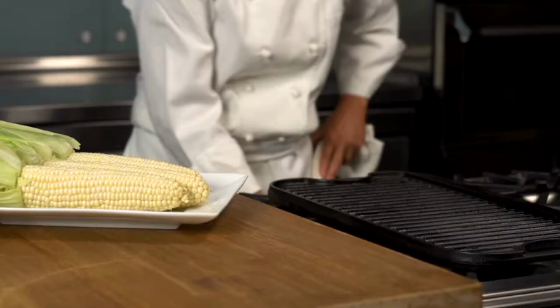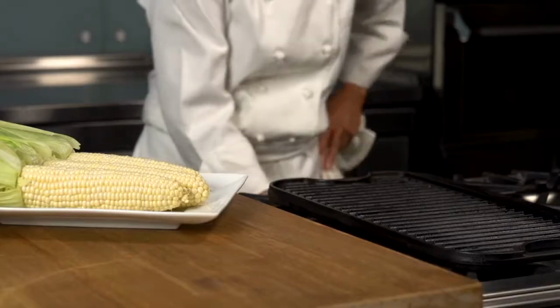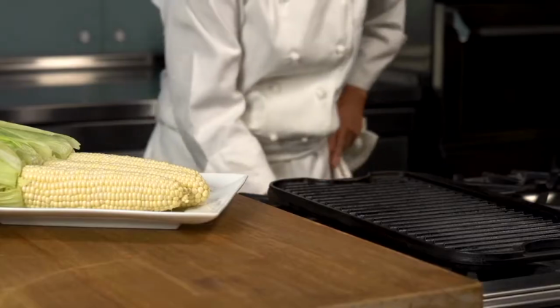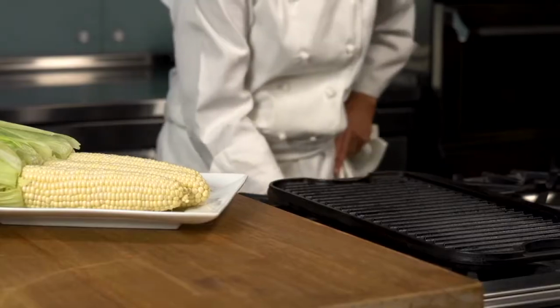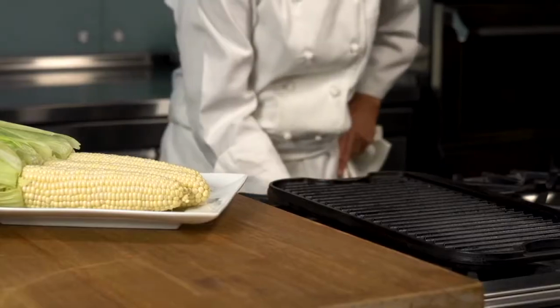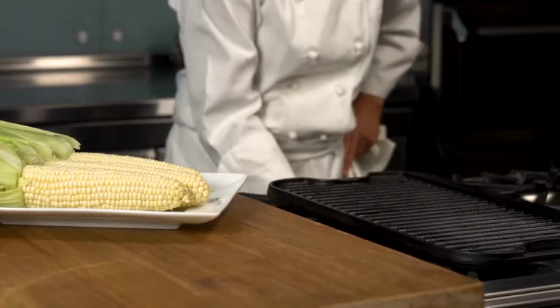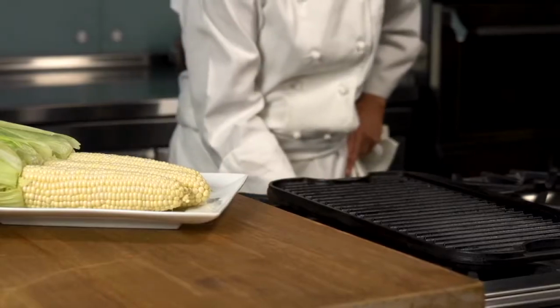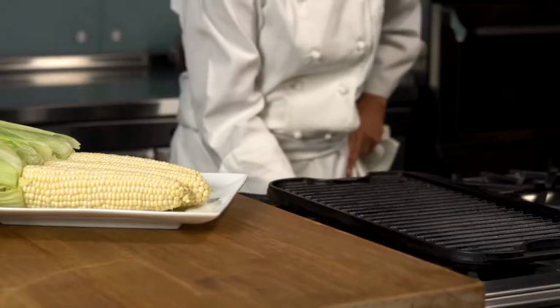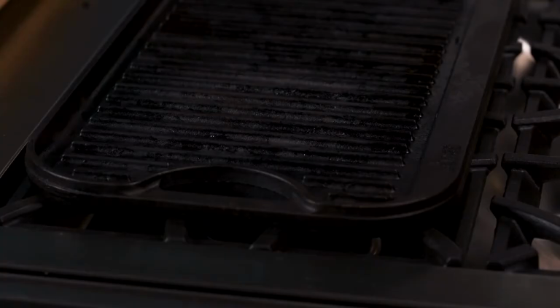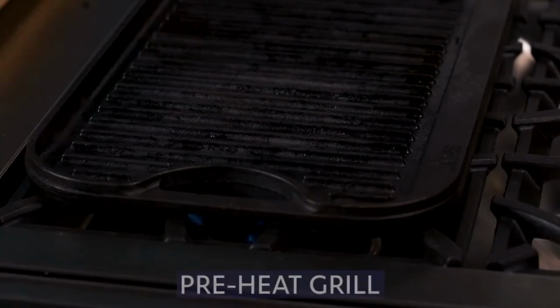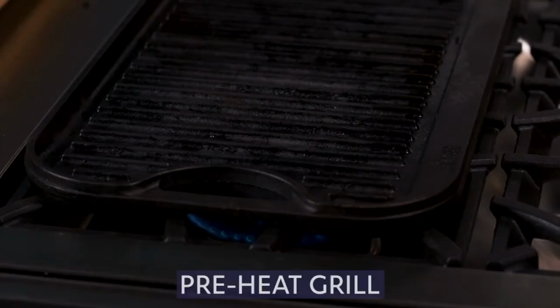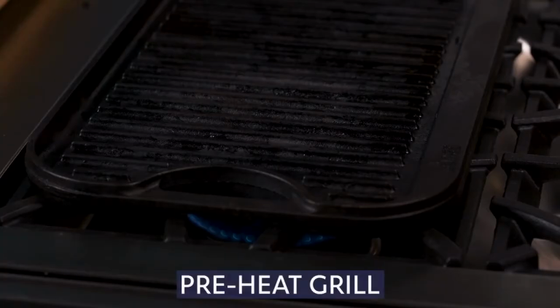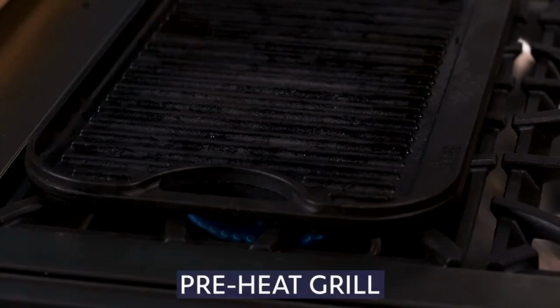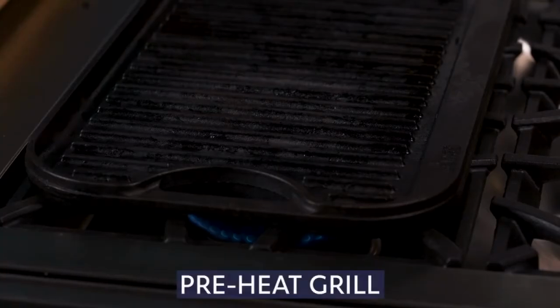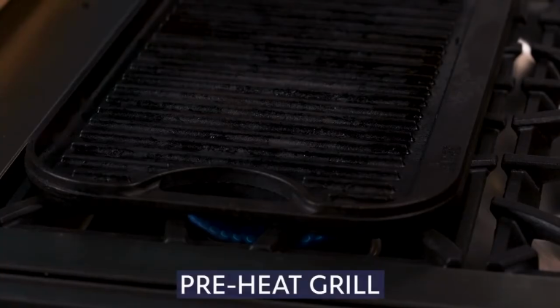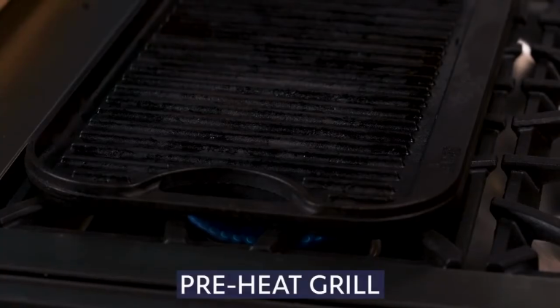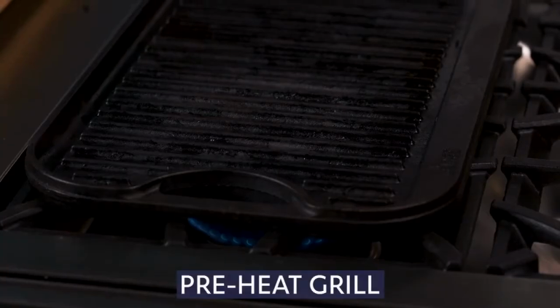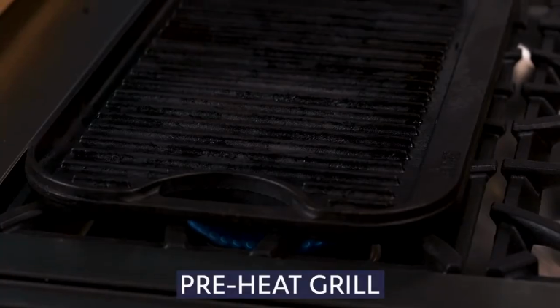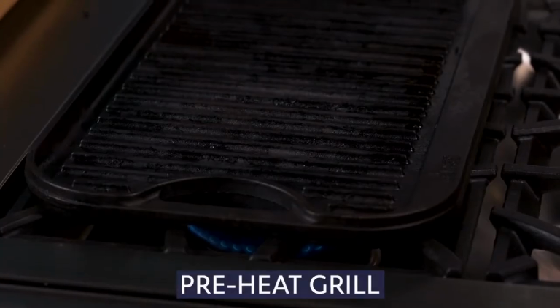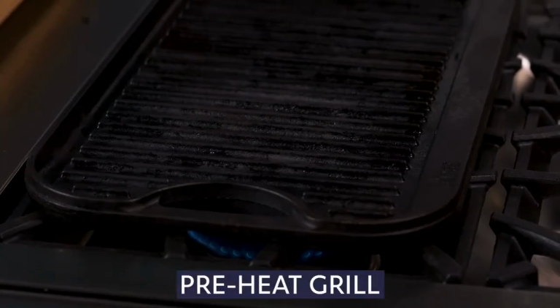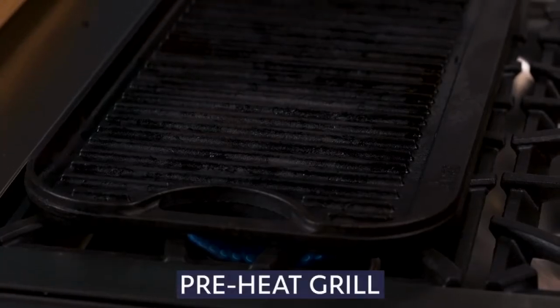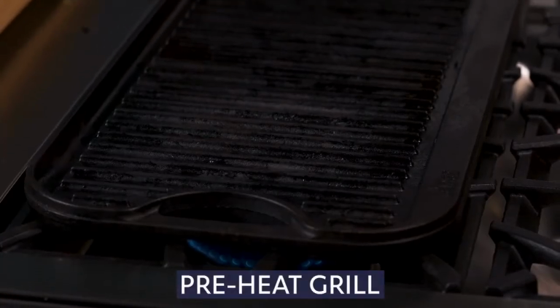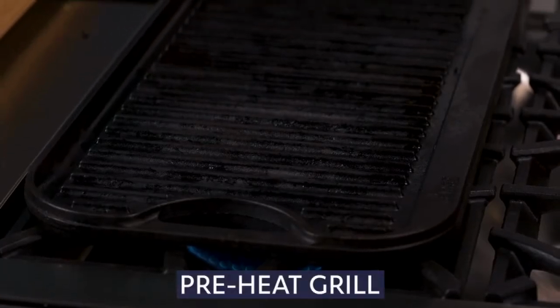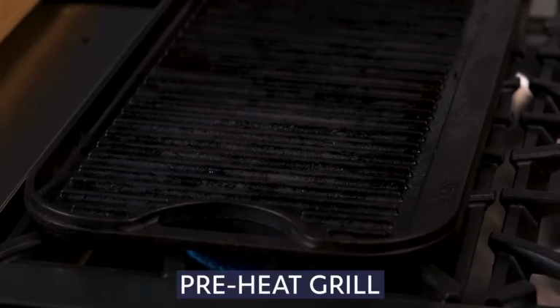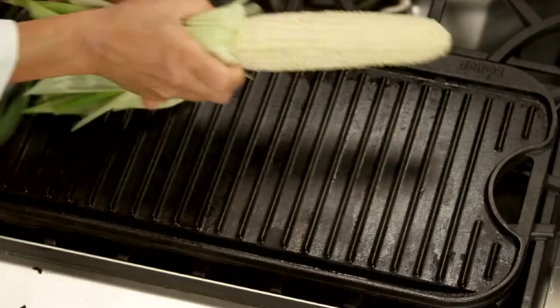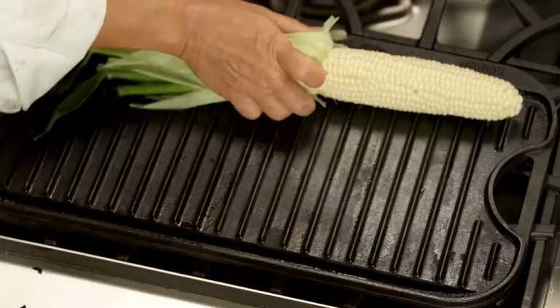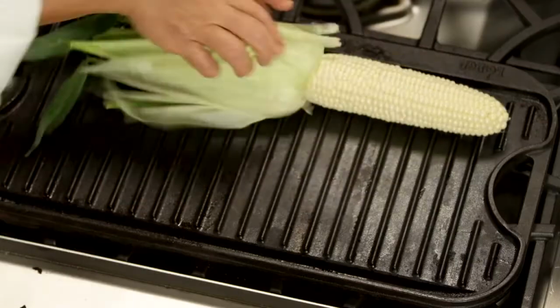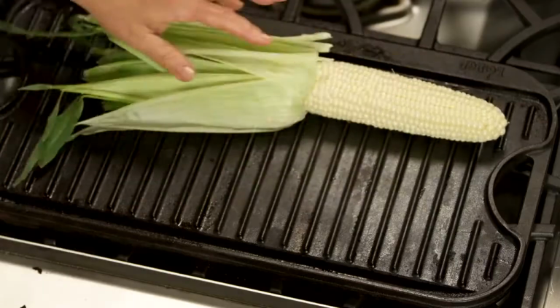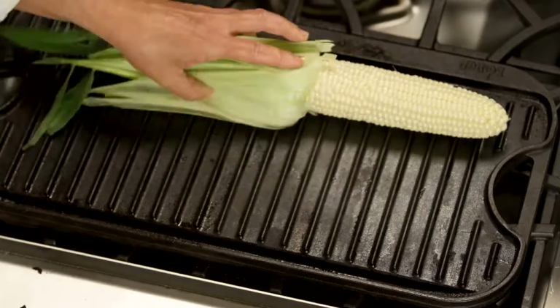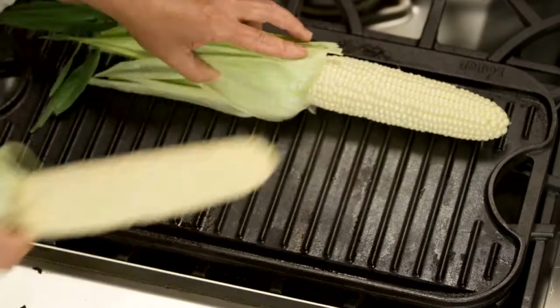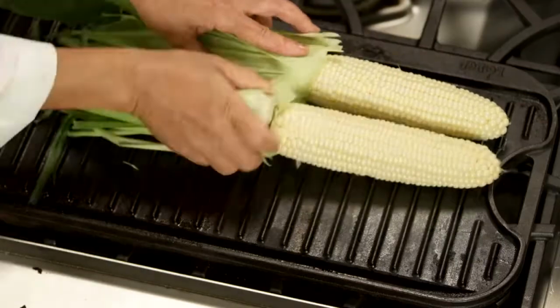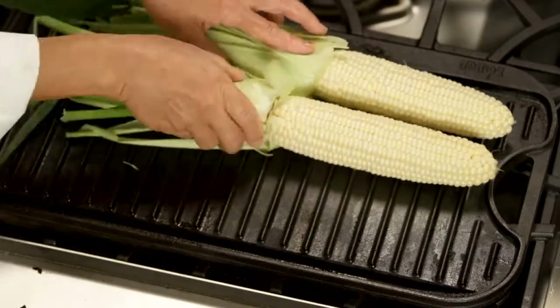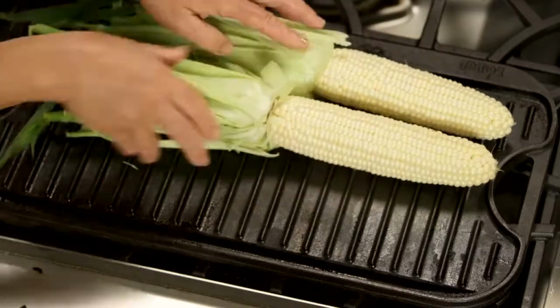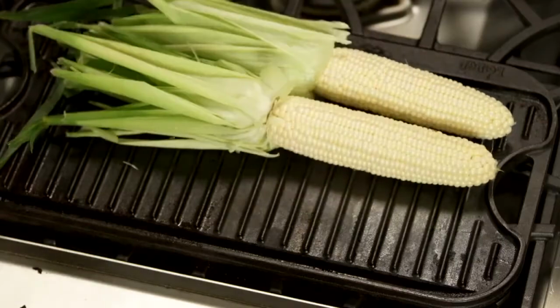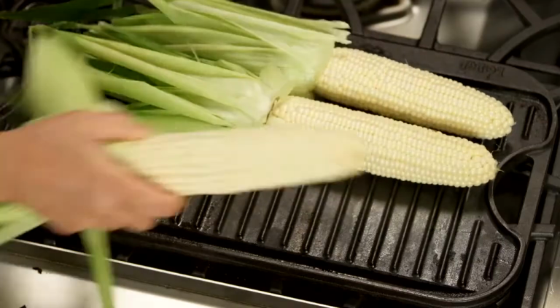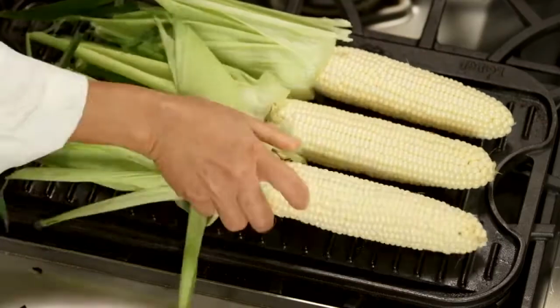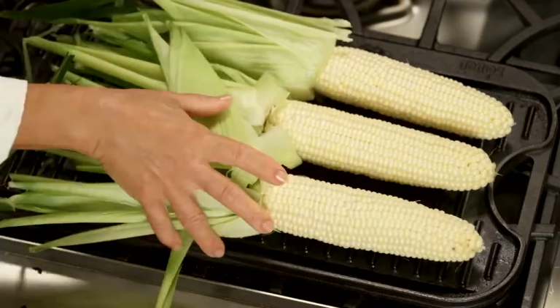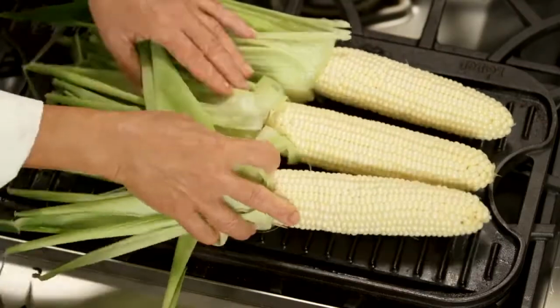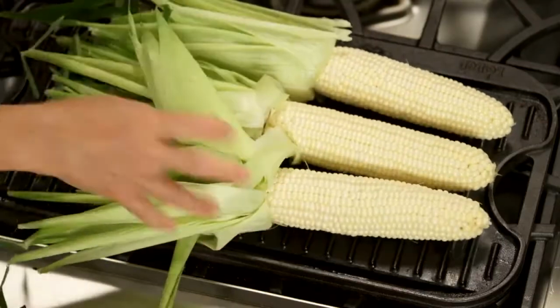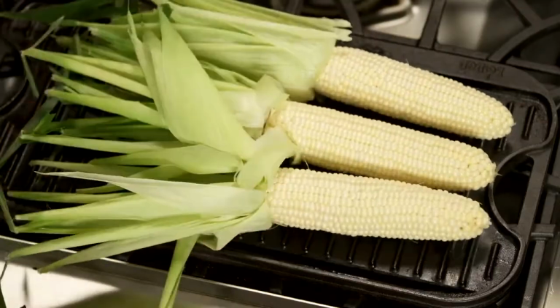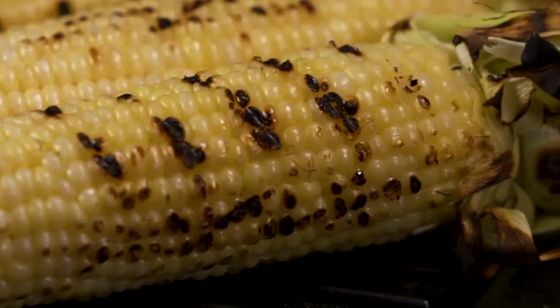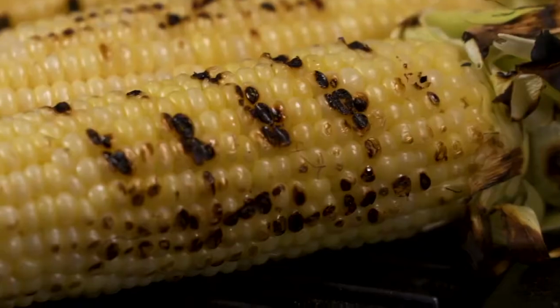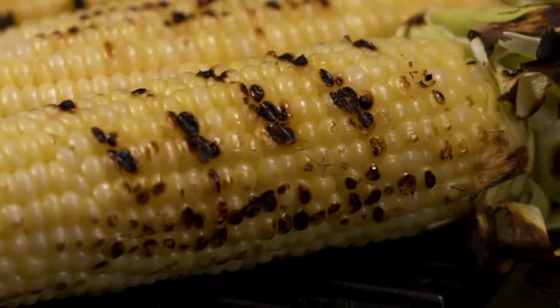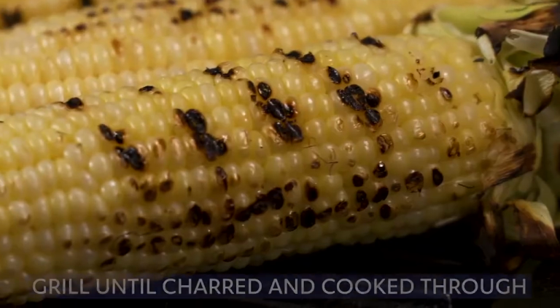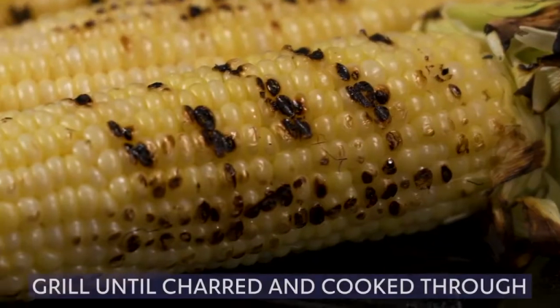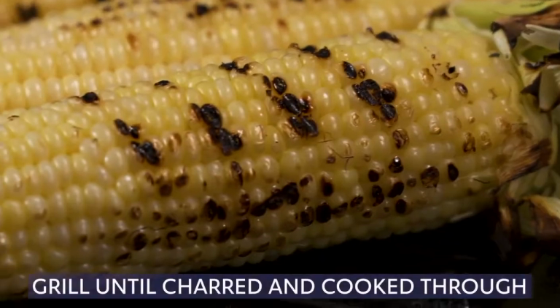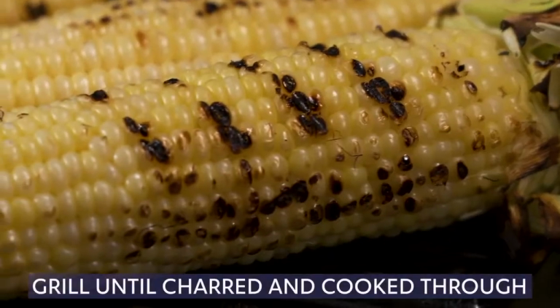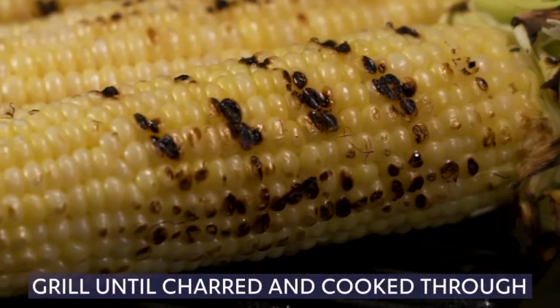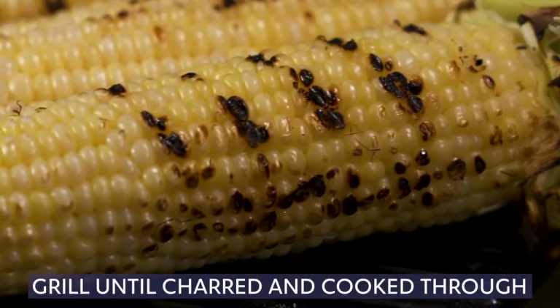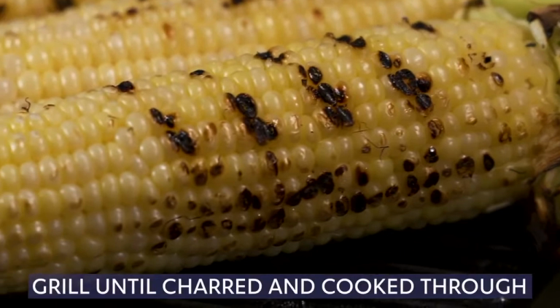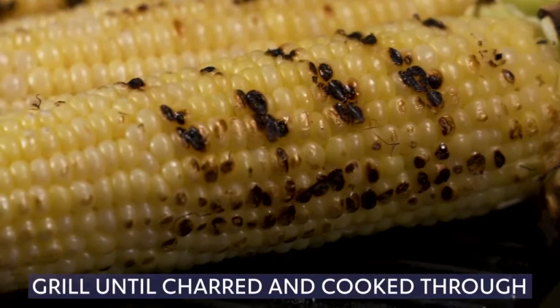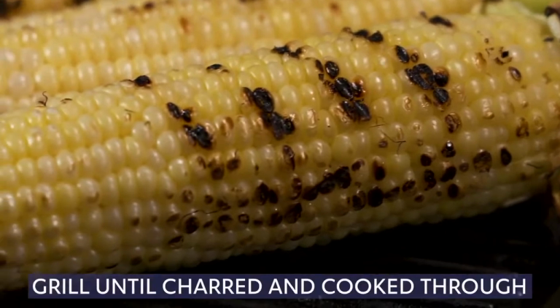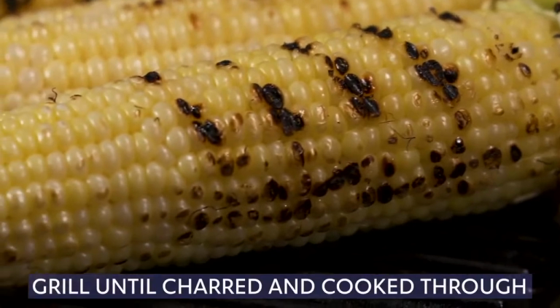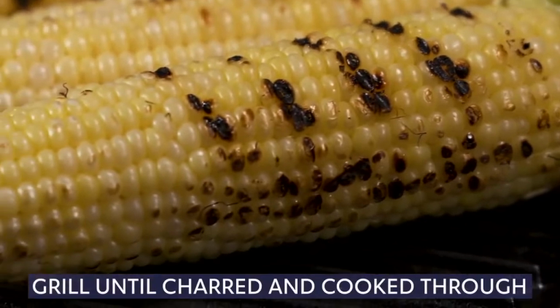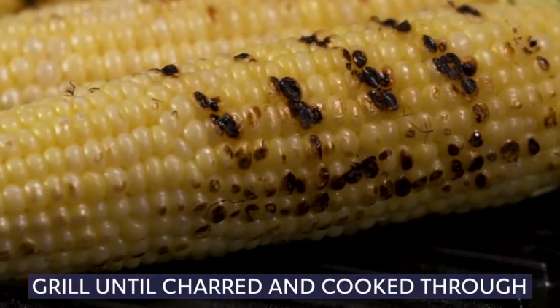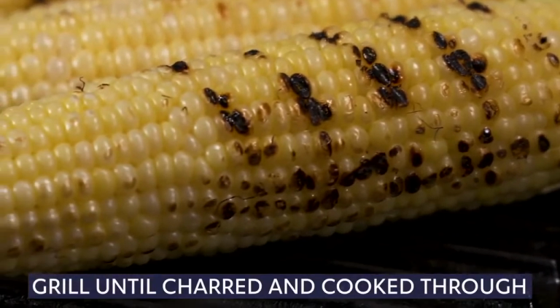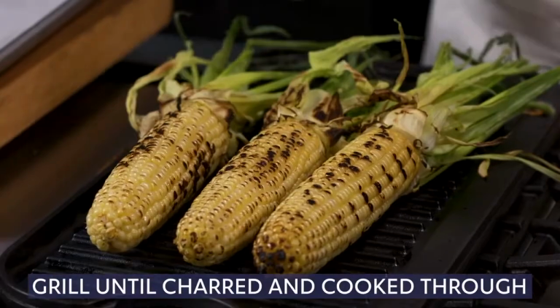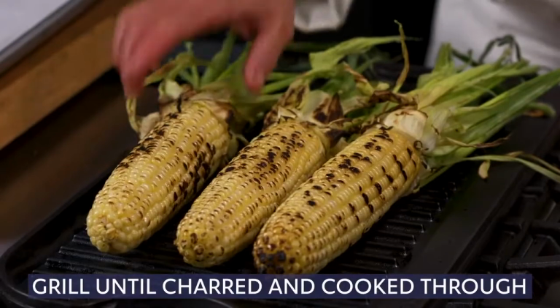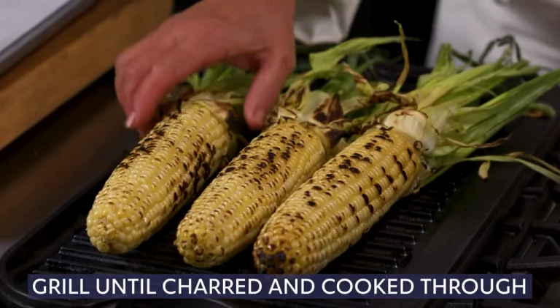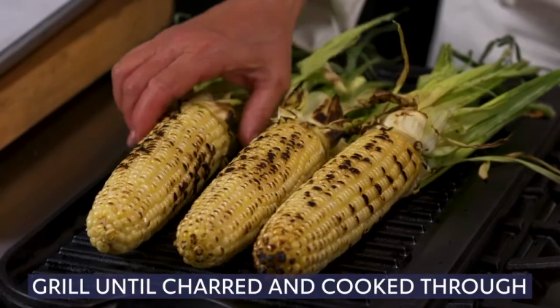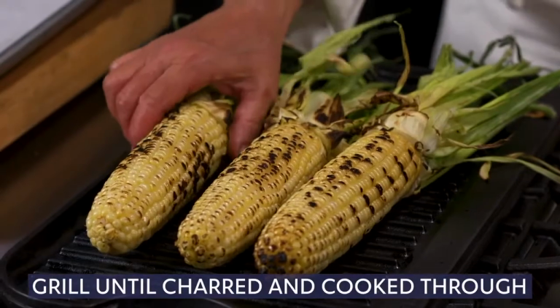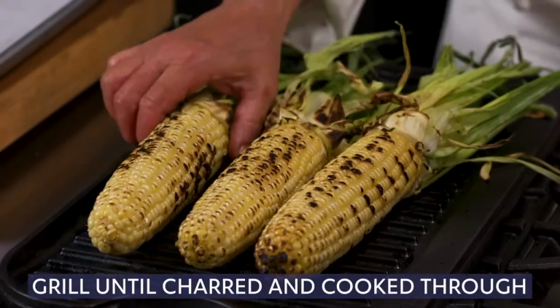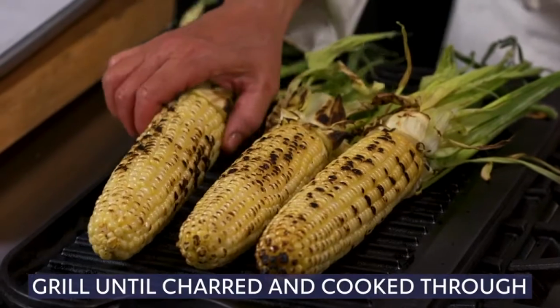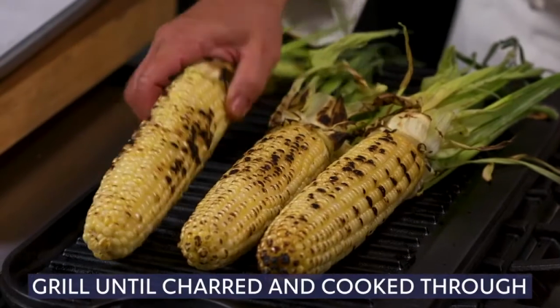Next, we'll preheat a grill to cook our corn. Place the corn on the hot grill and cook until charred on the exterior and cooked through.